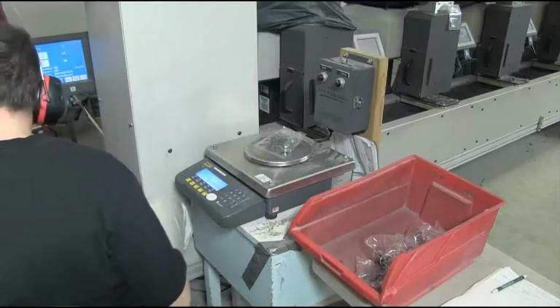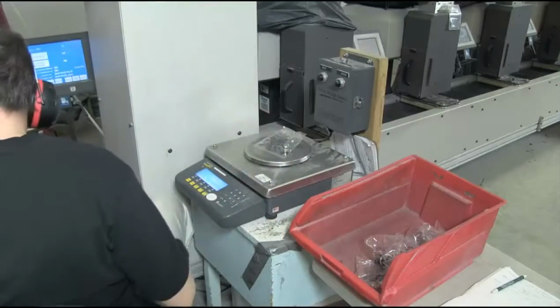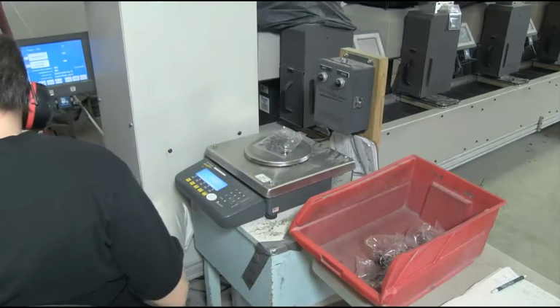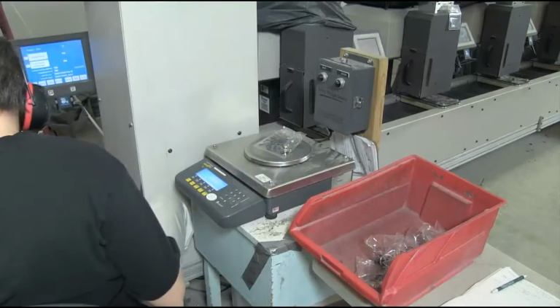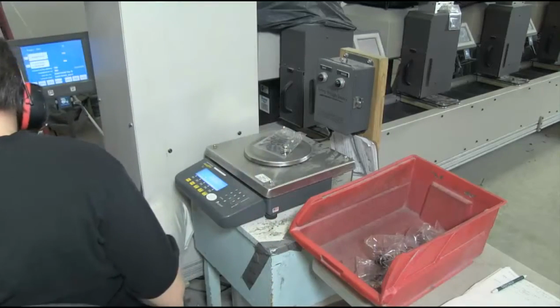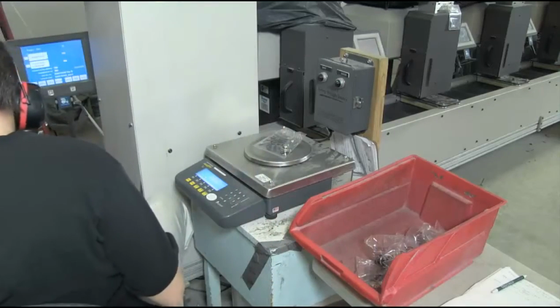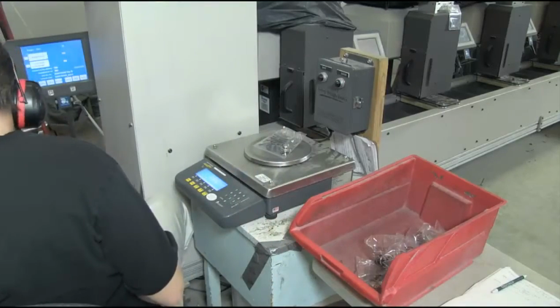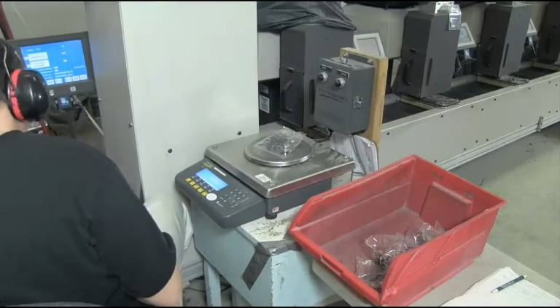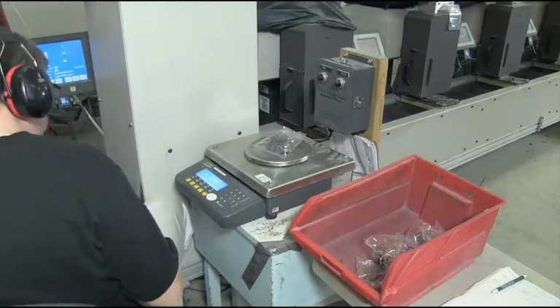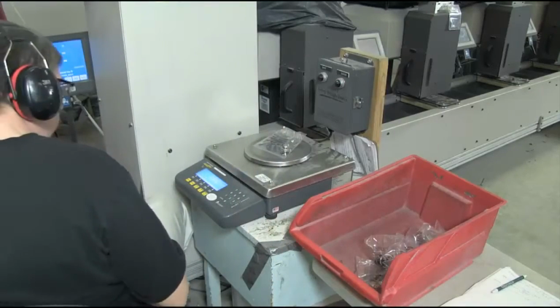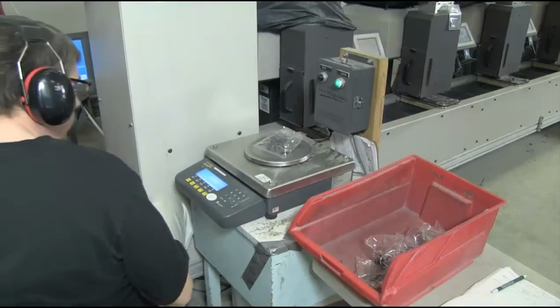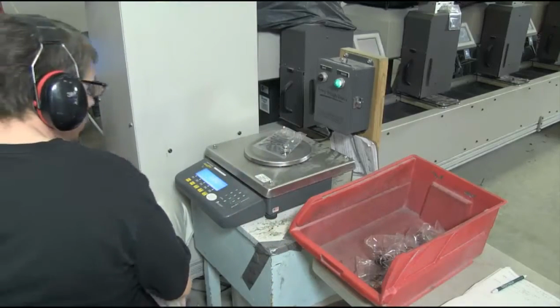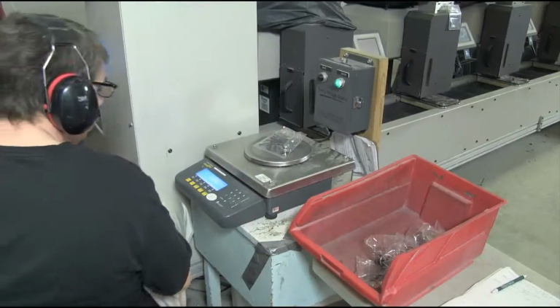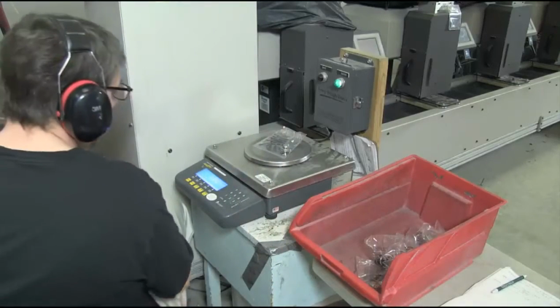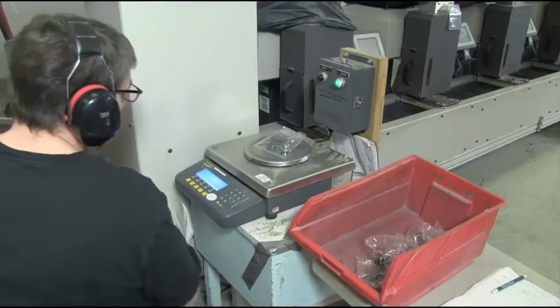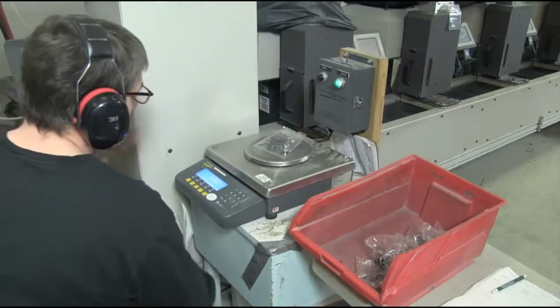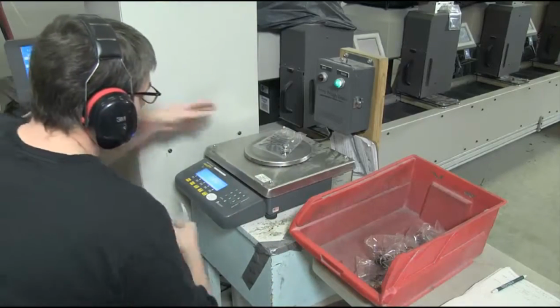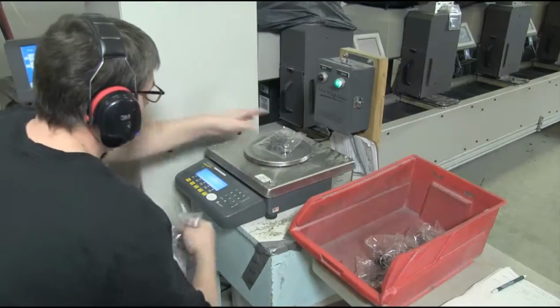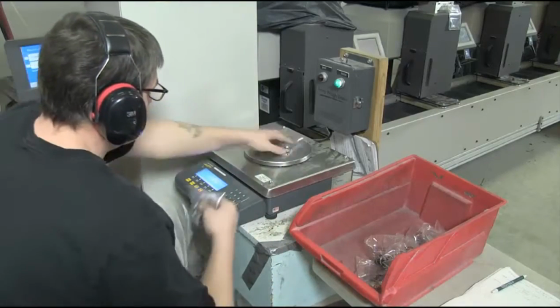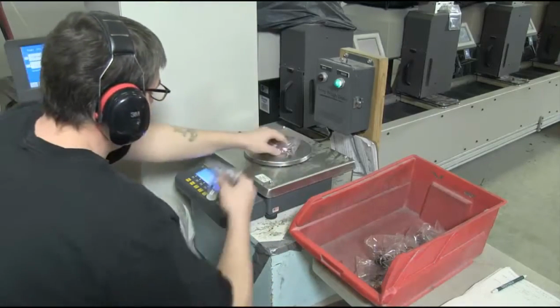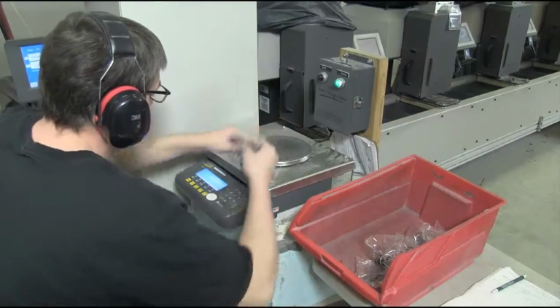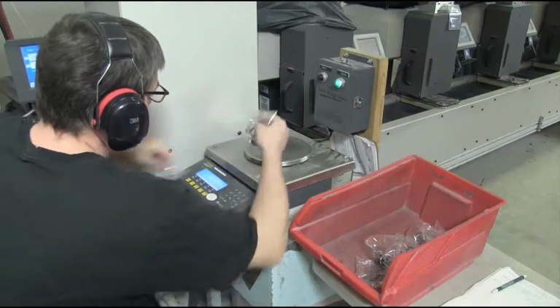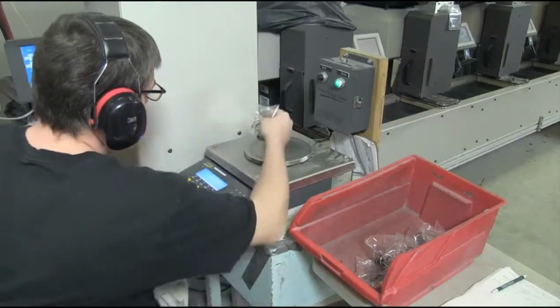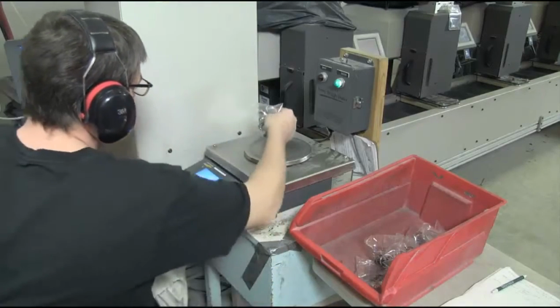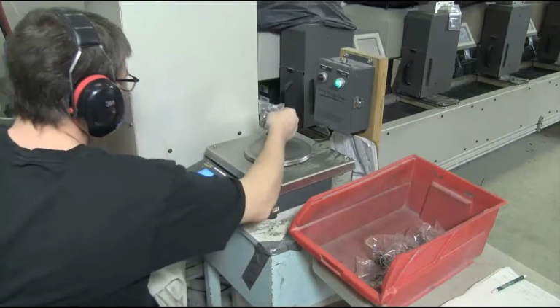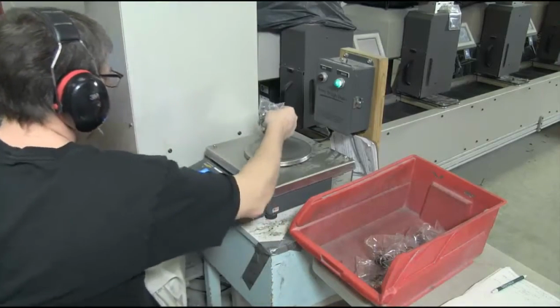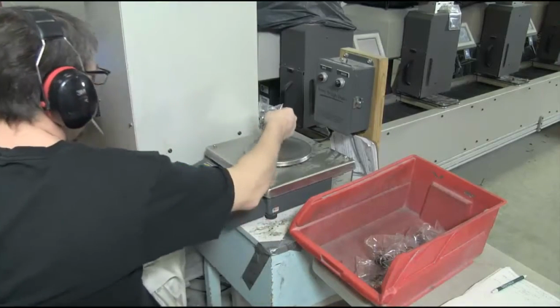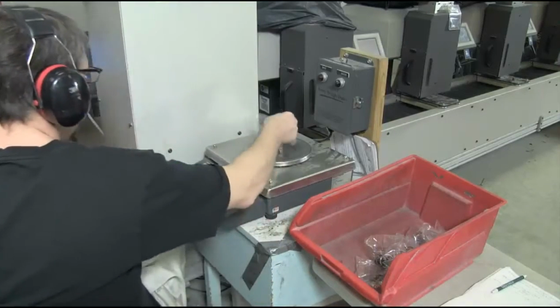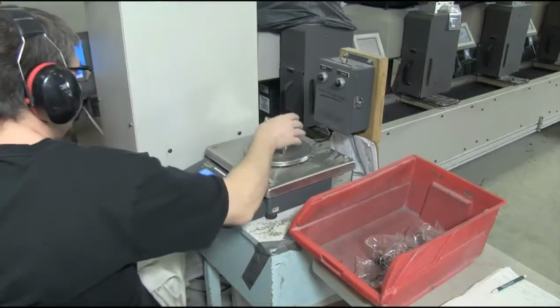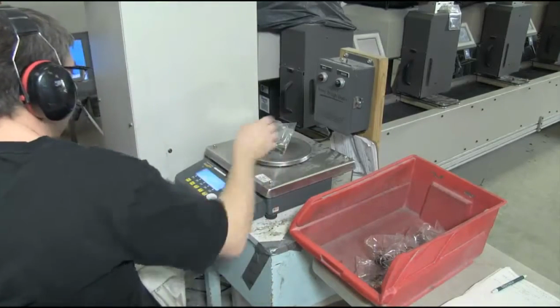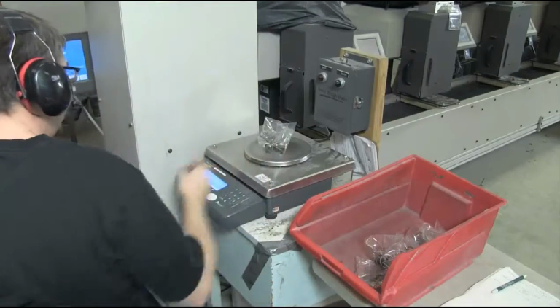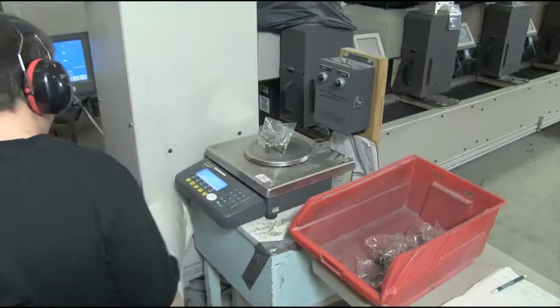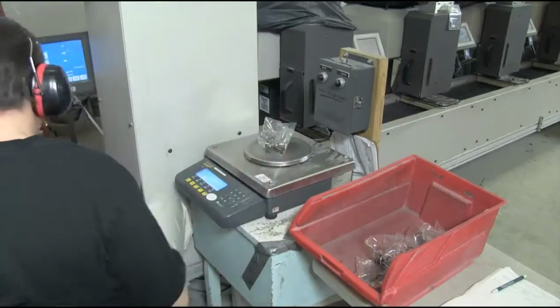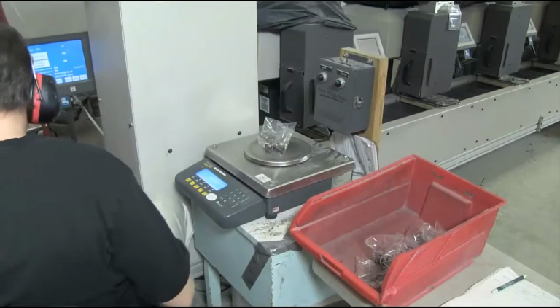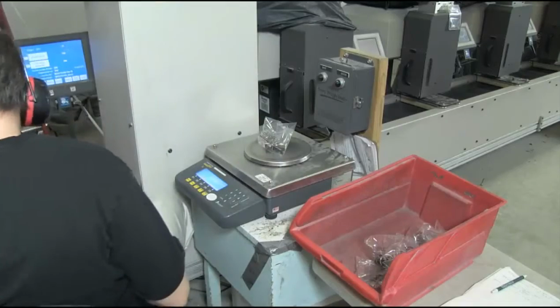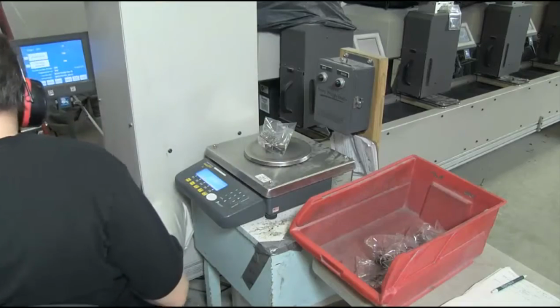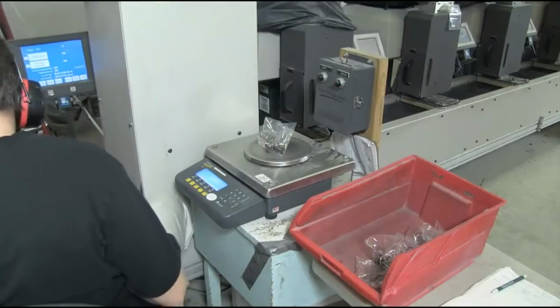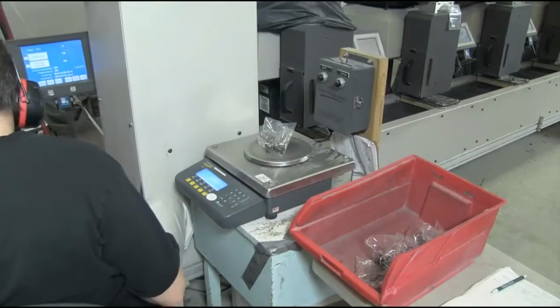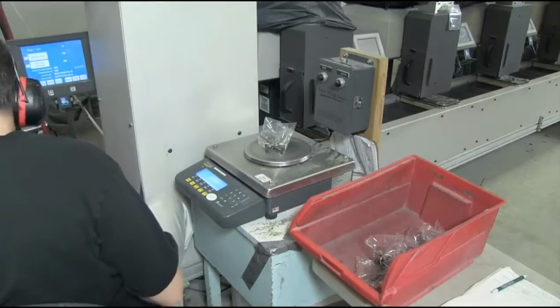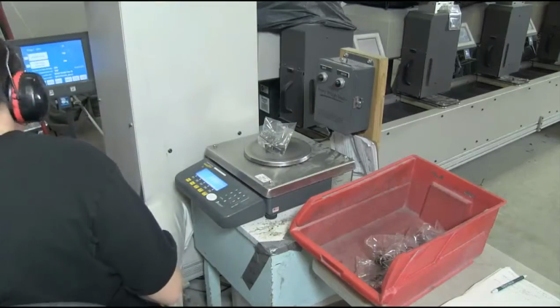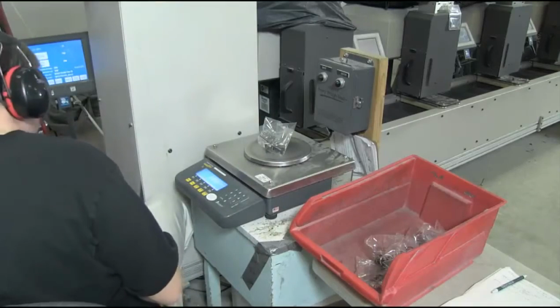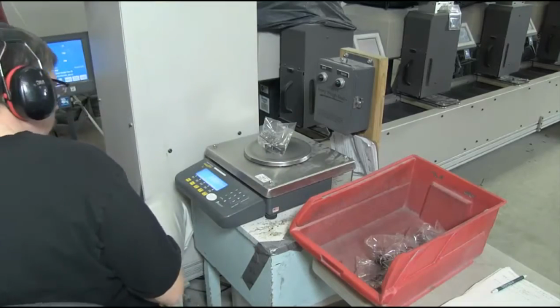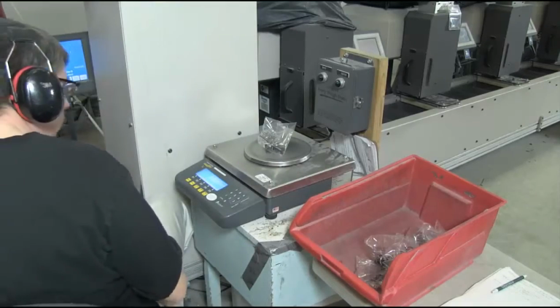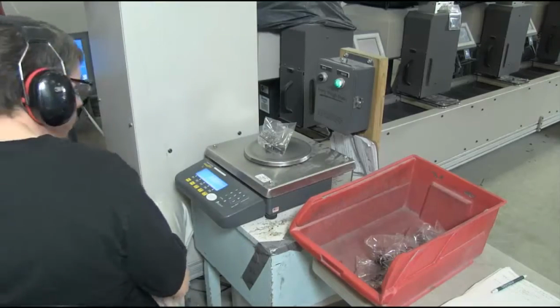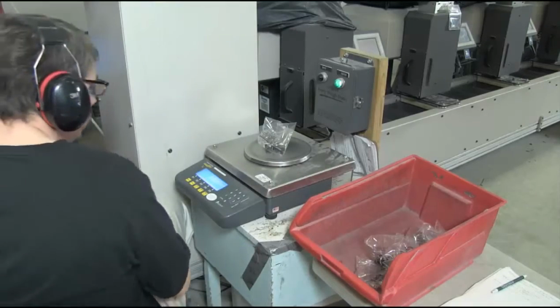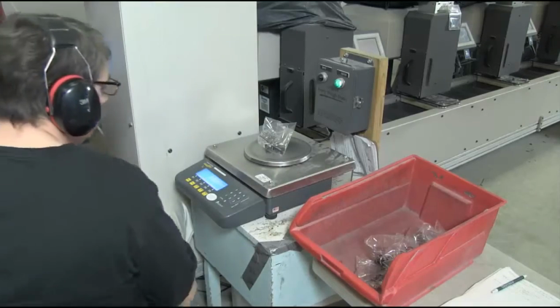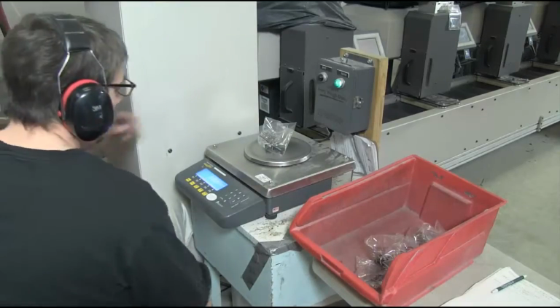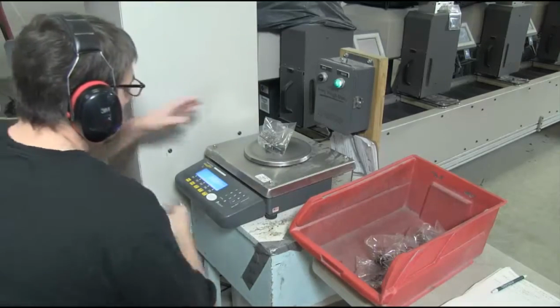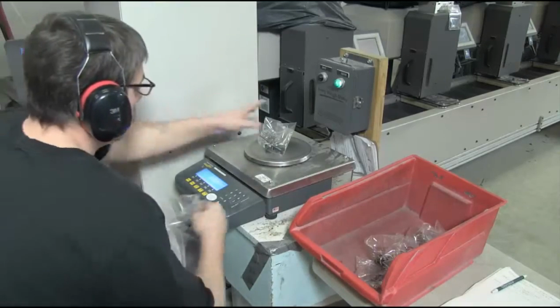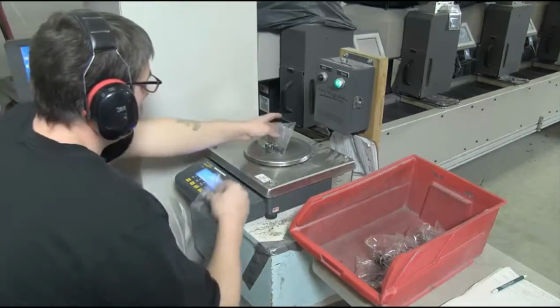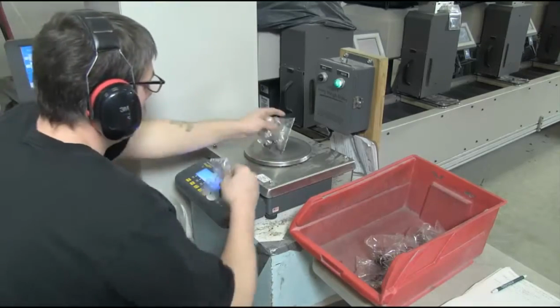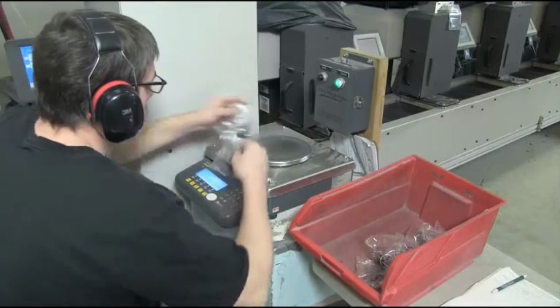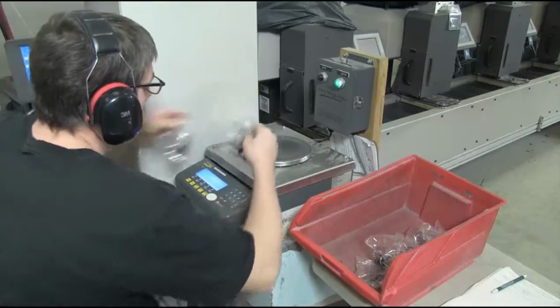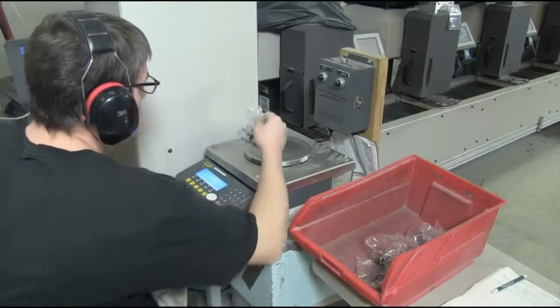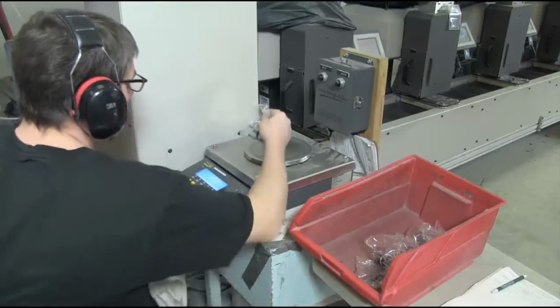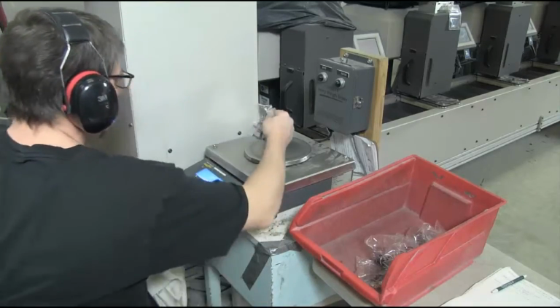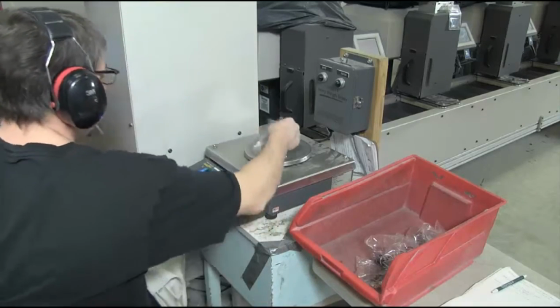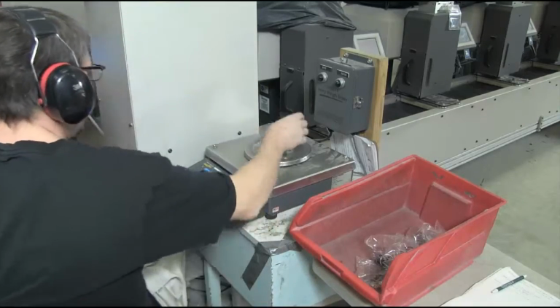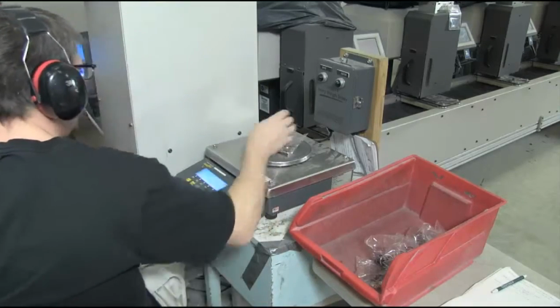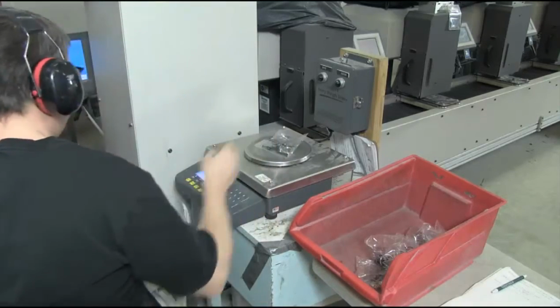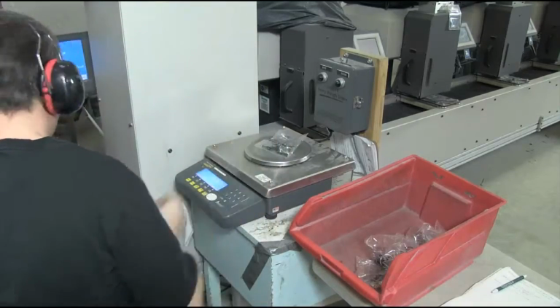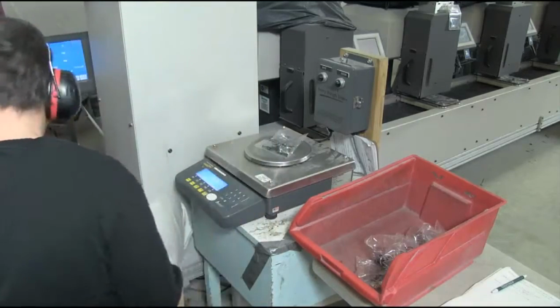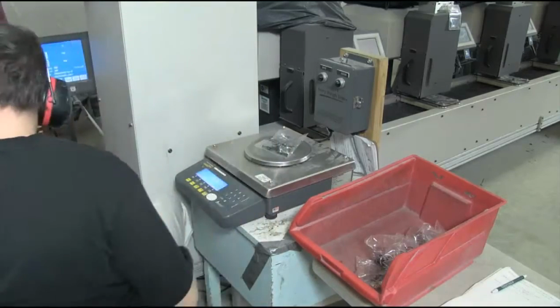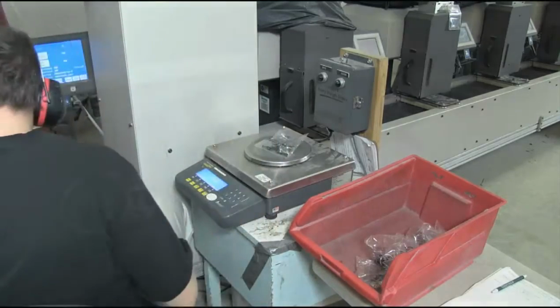To ensure accuracy a scale is used to weigh every kit against a standard to ensure no parts are missing.